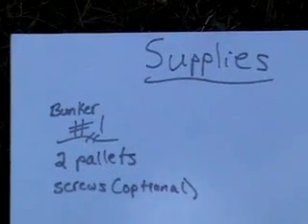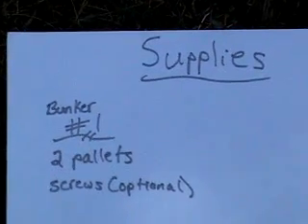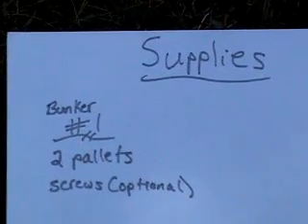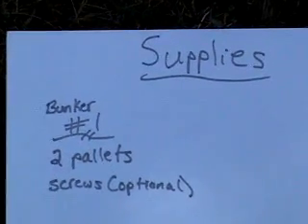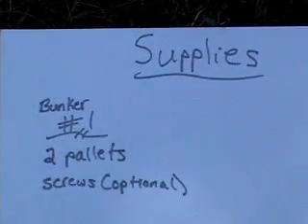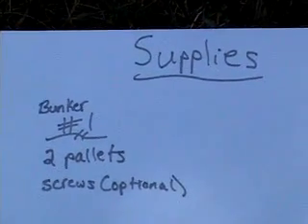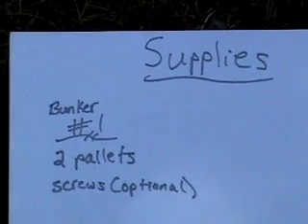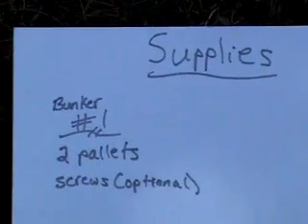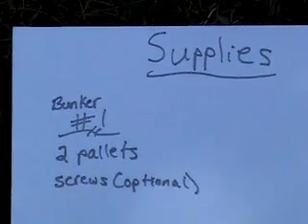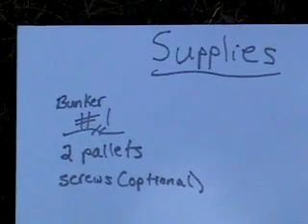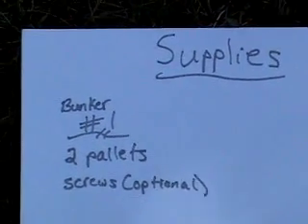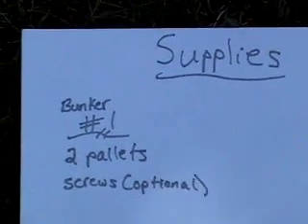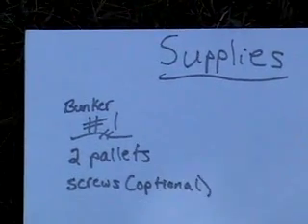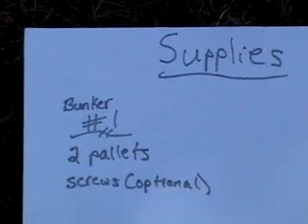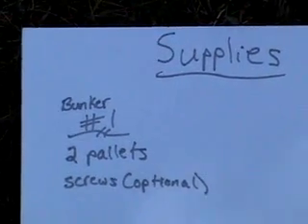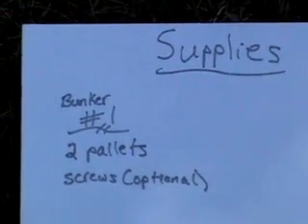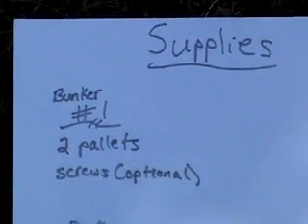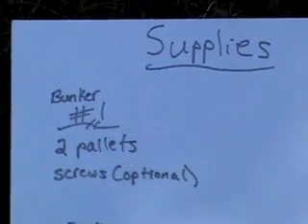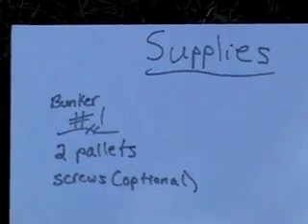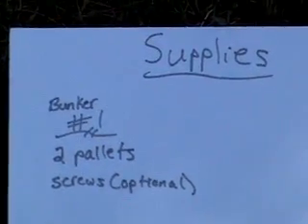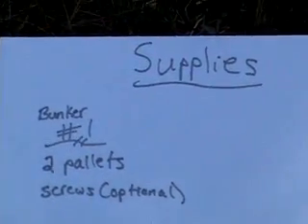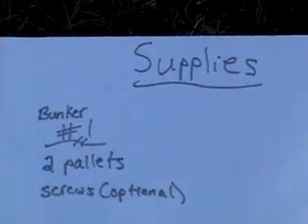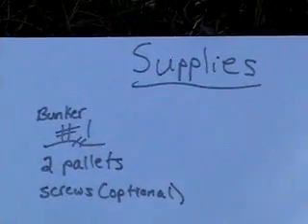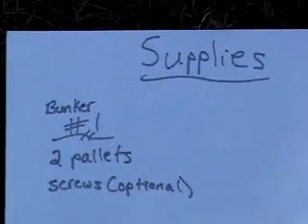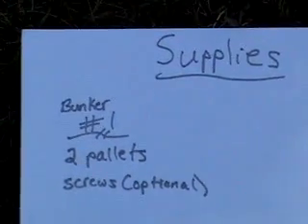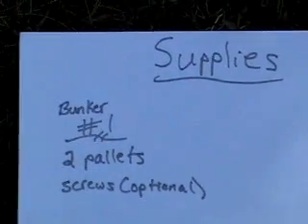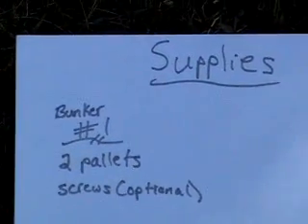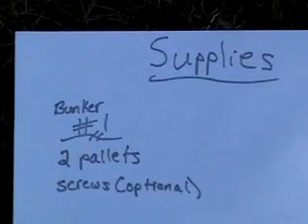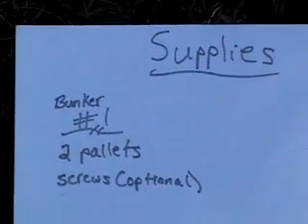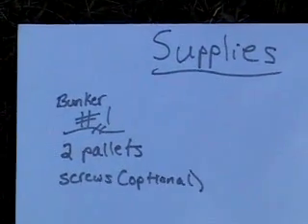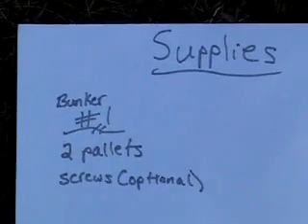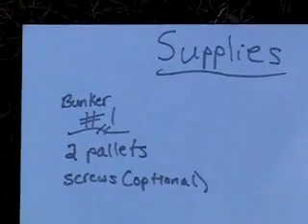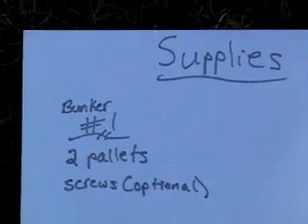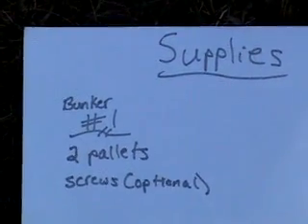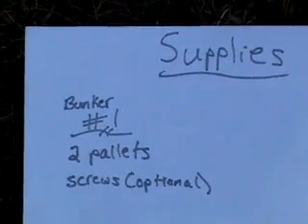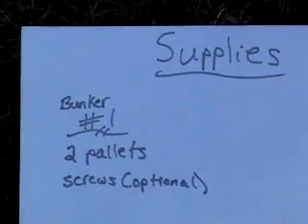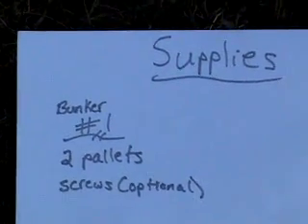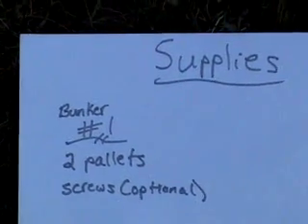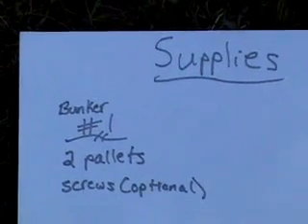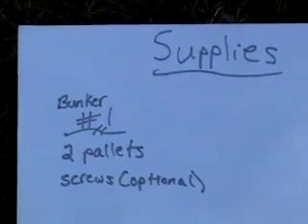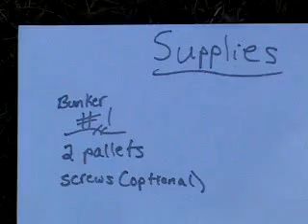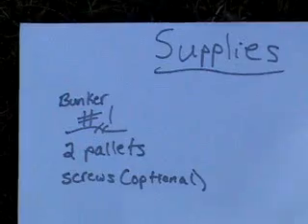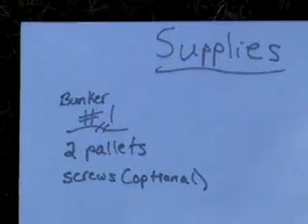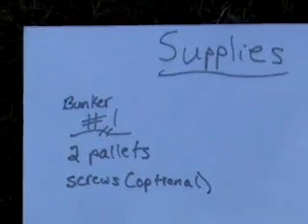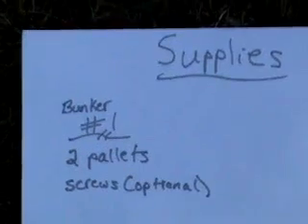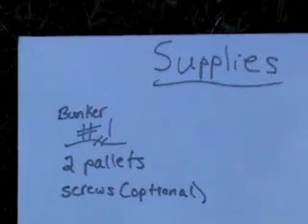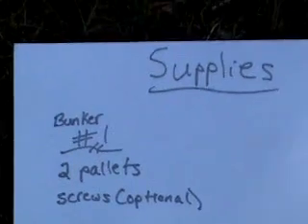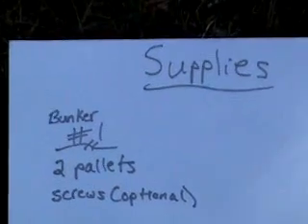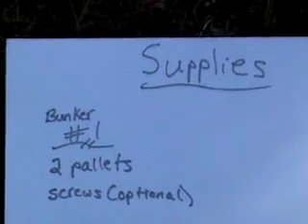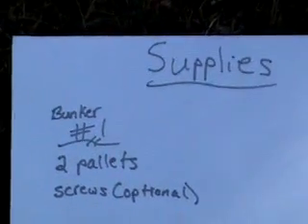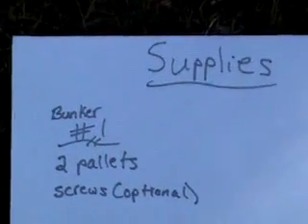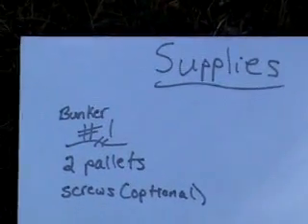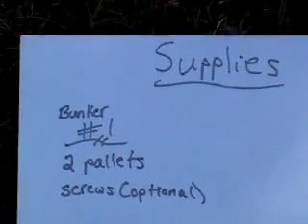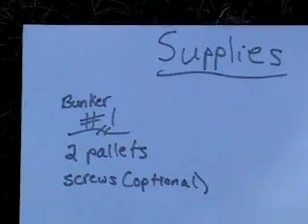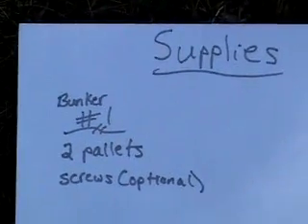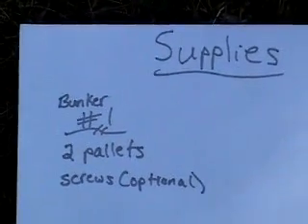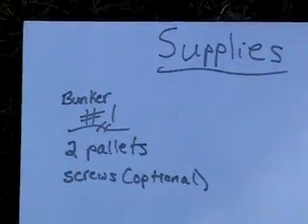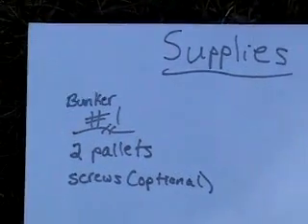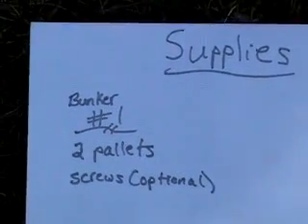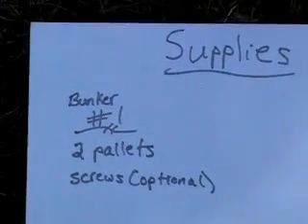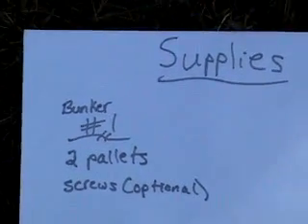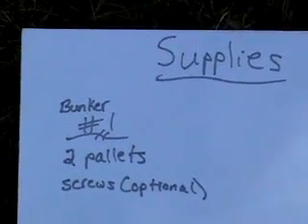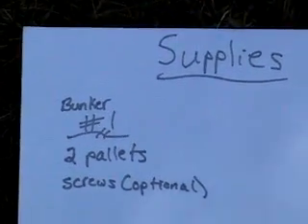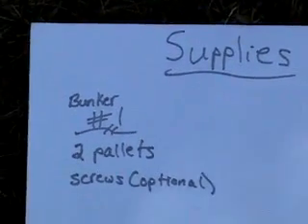Hey, I'm Eldon Taki, and these are some of my favorite airsoft bunkers for cheap.